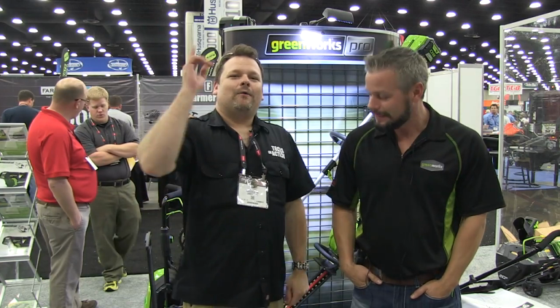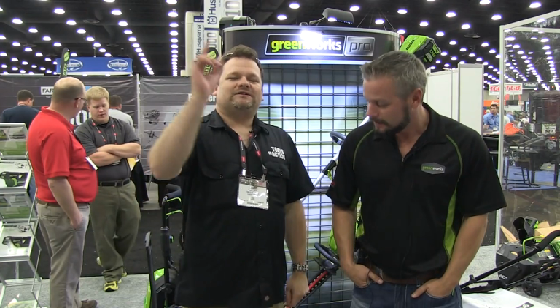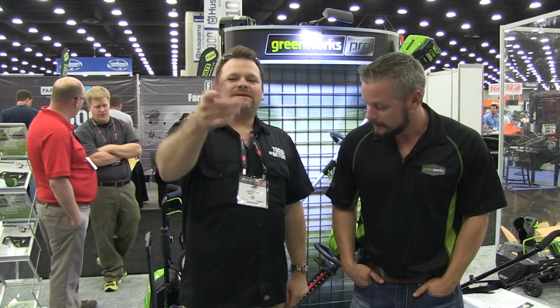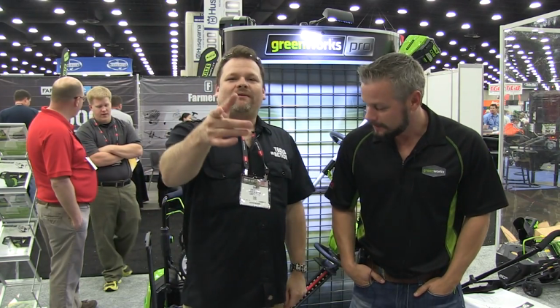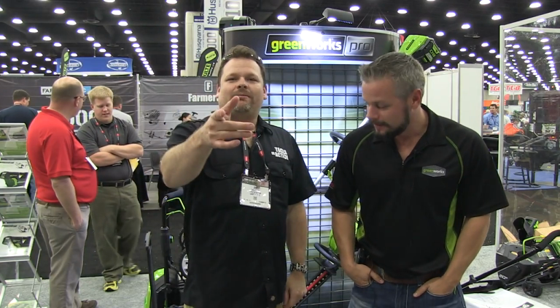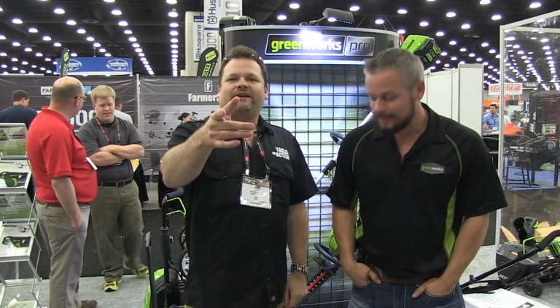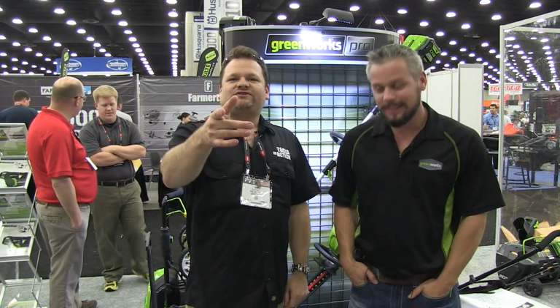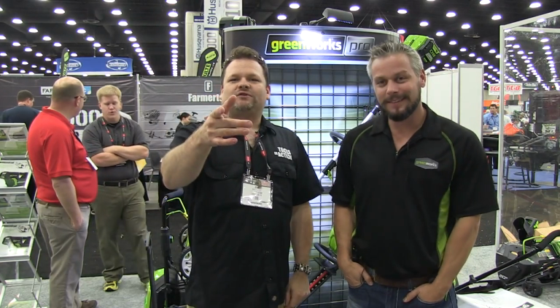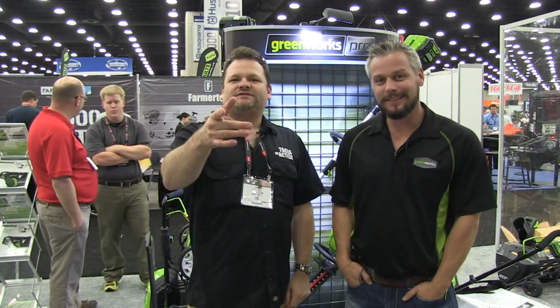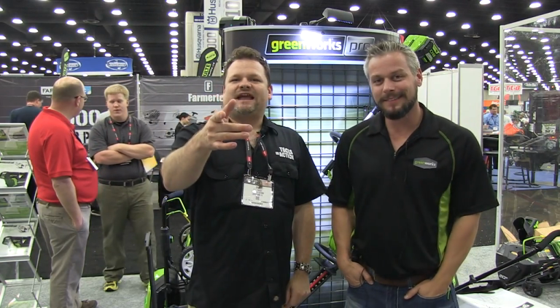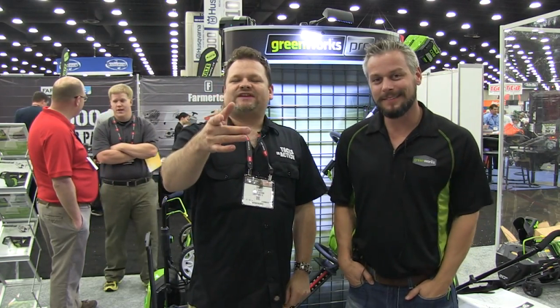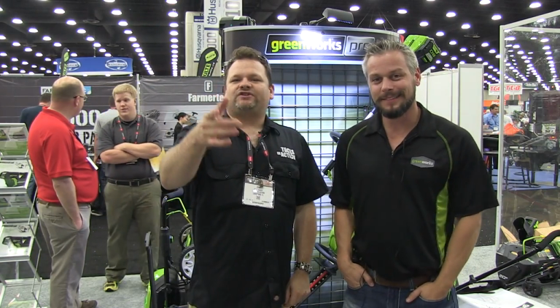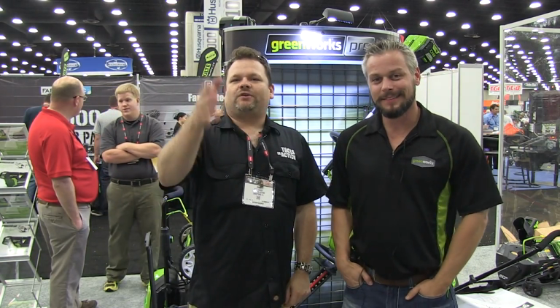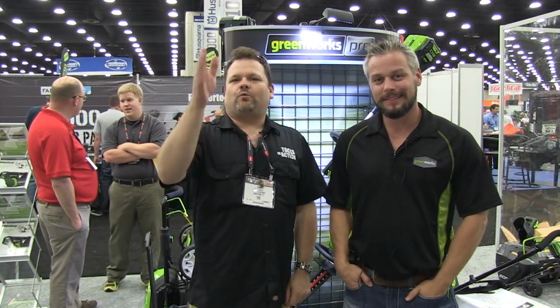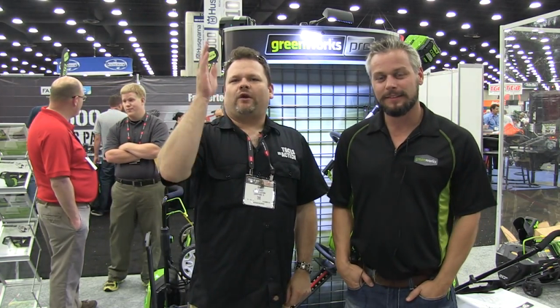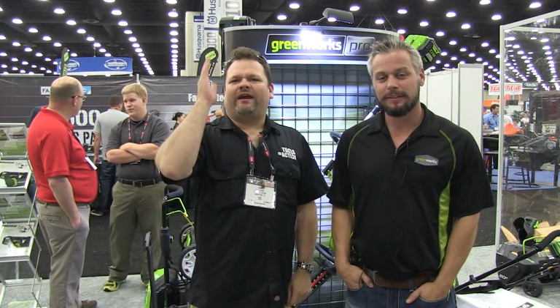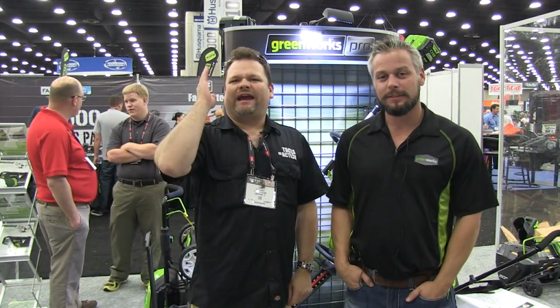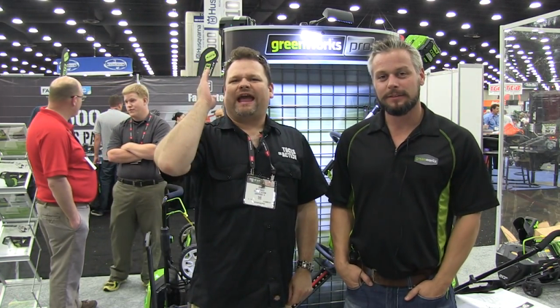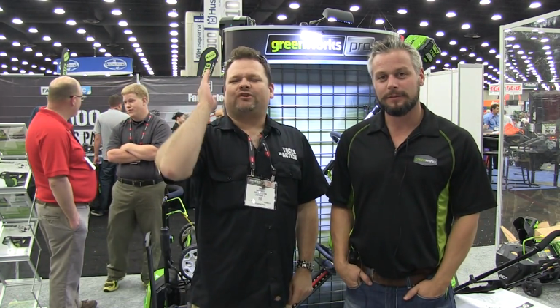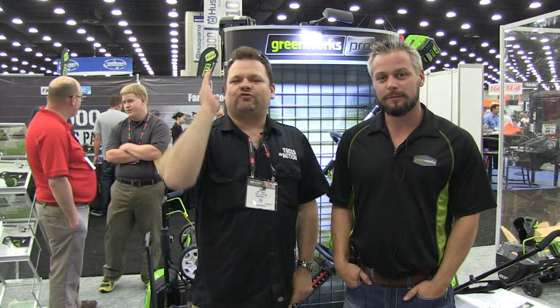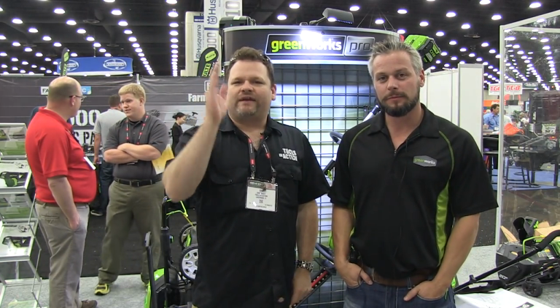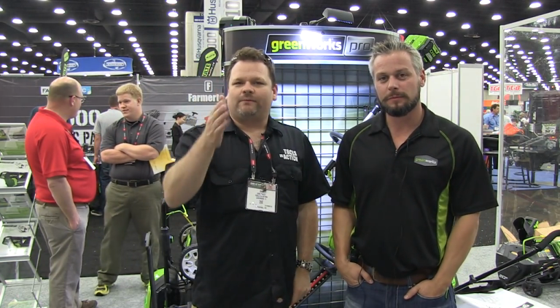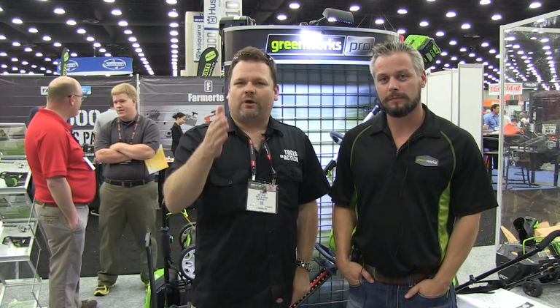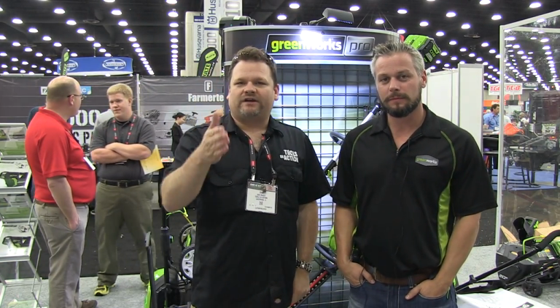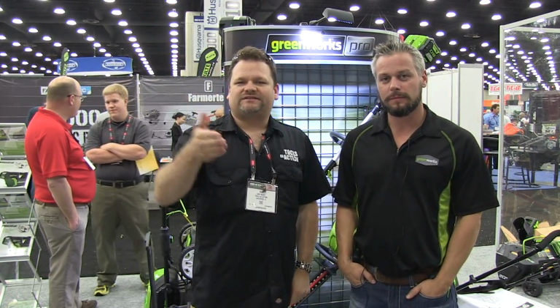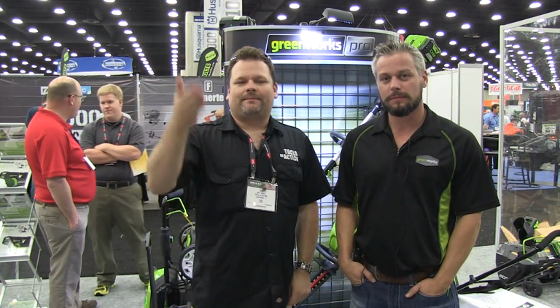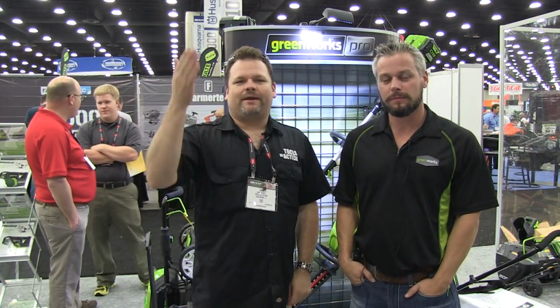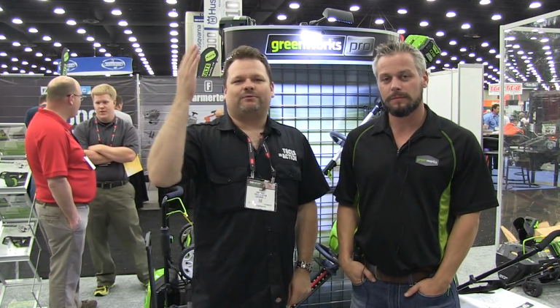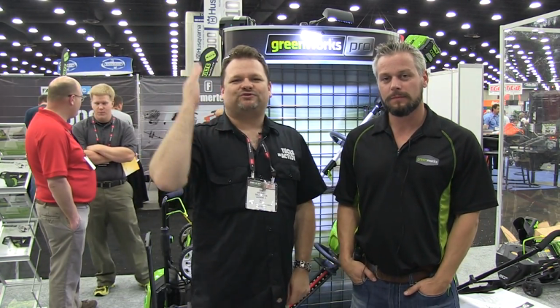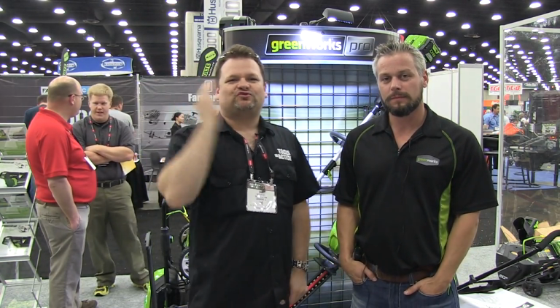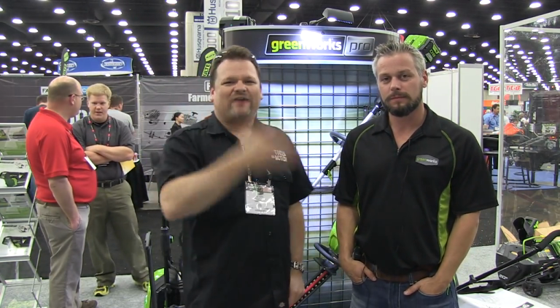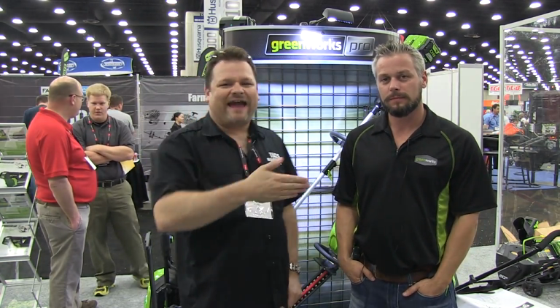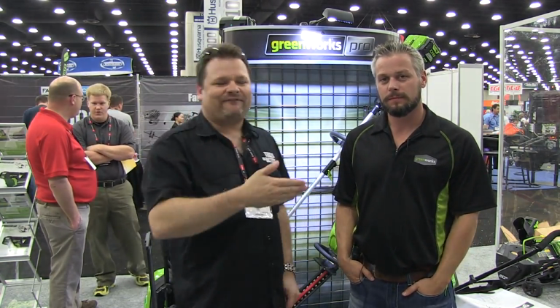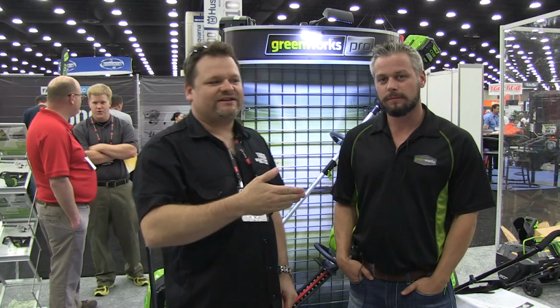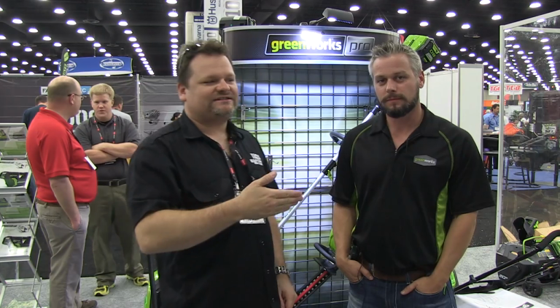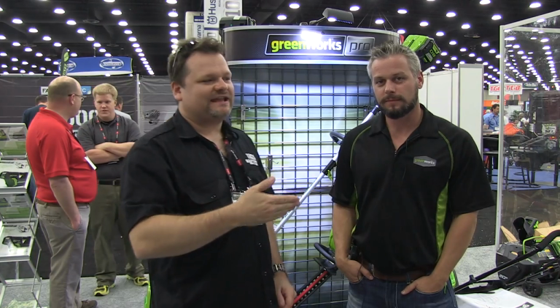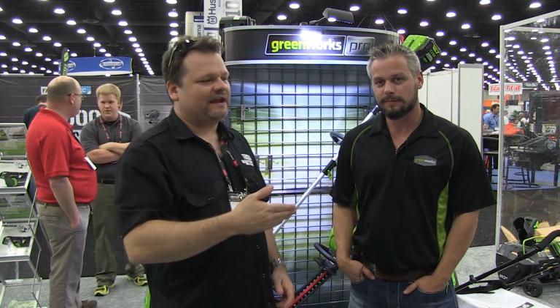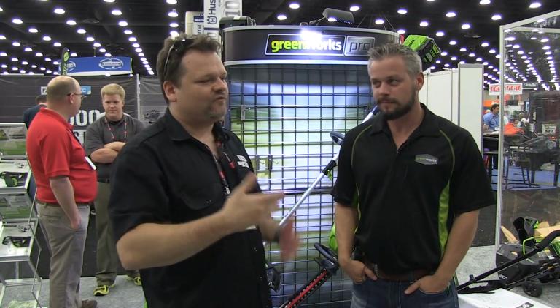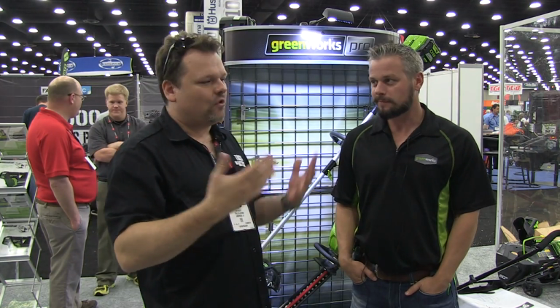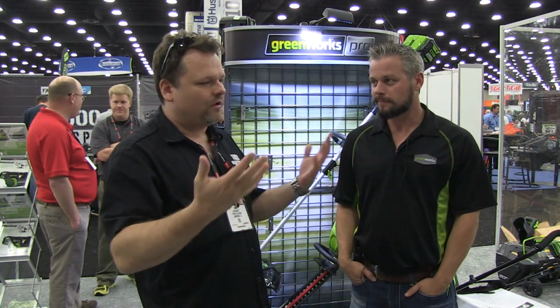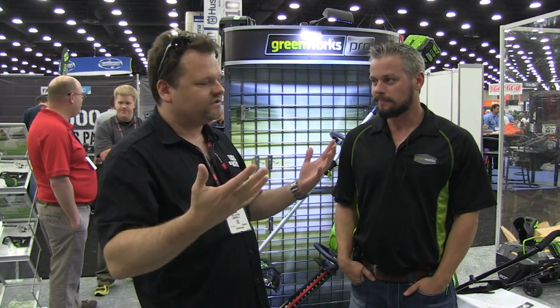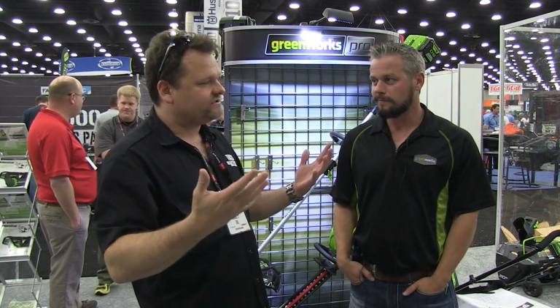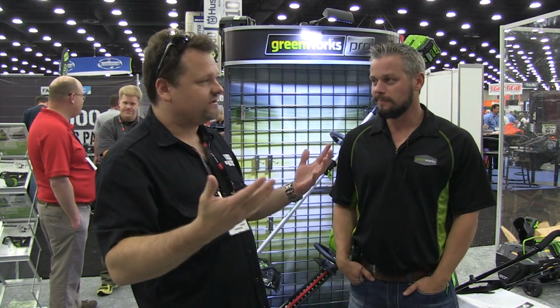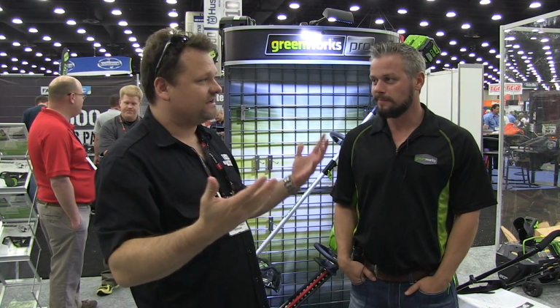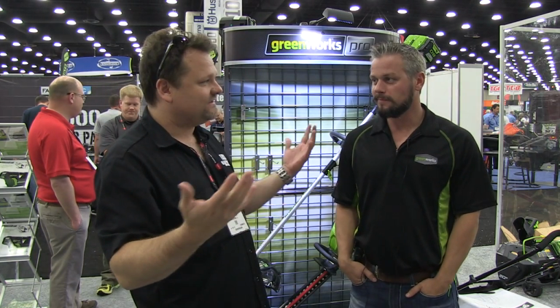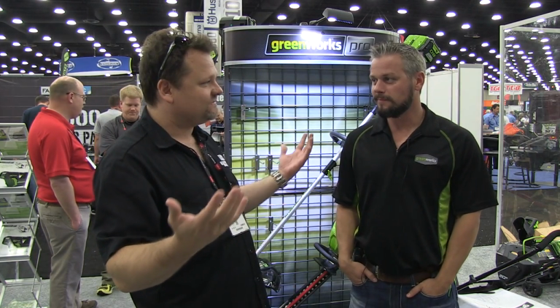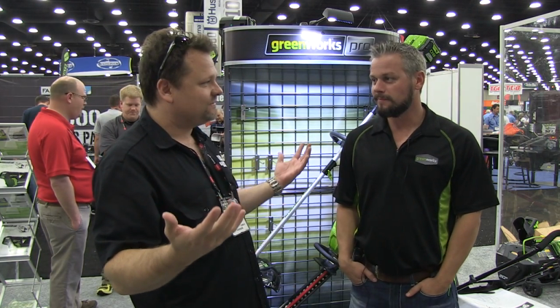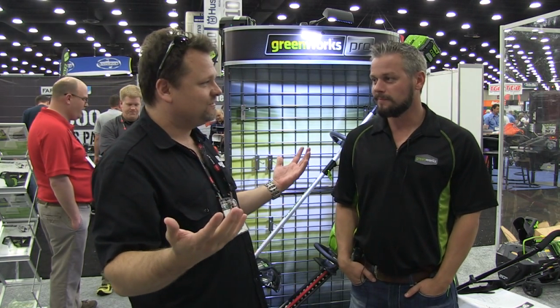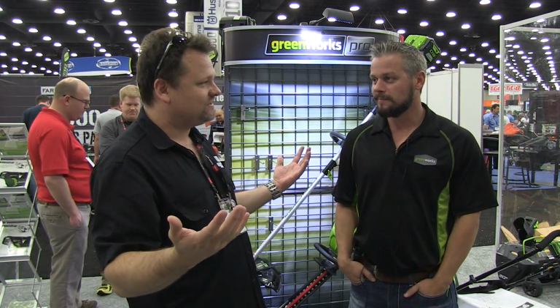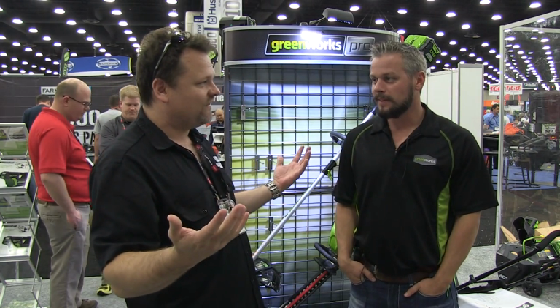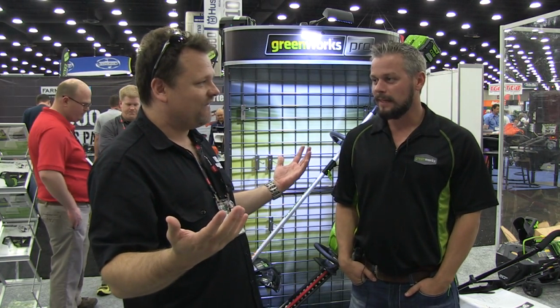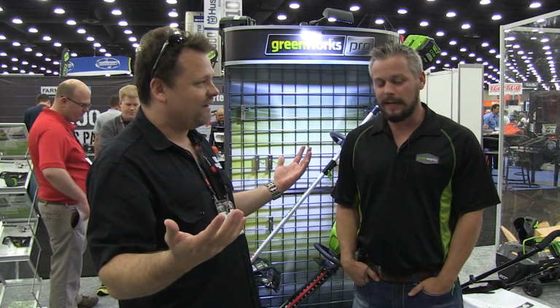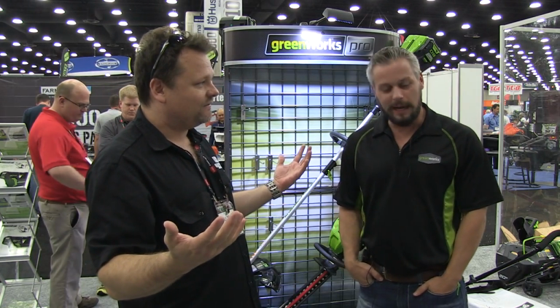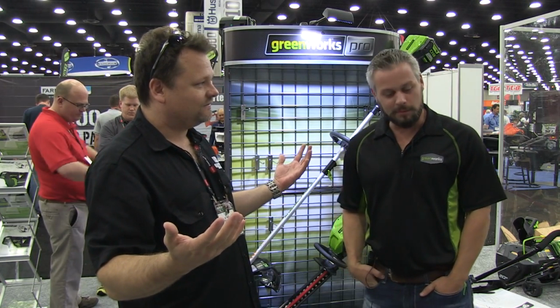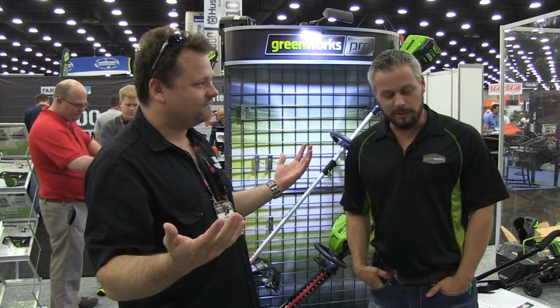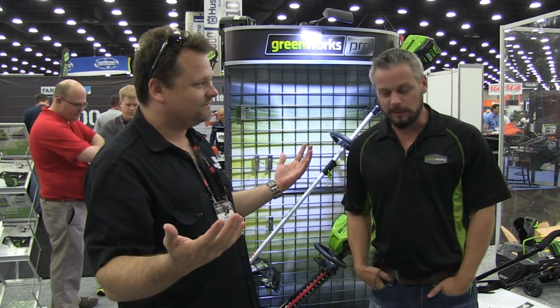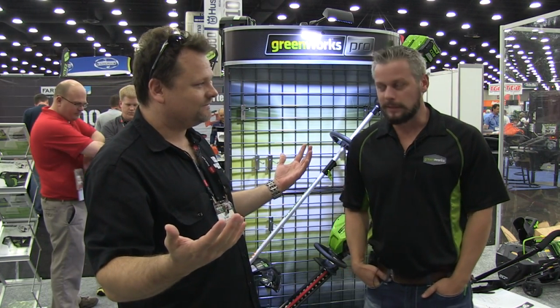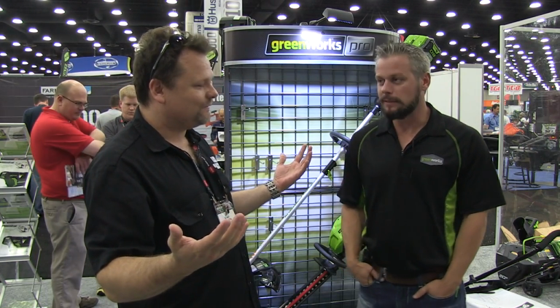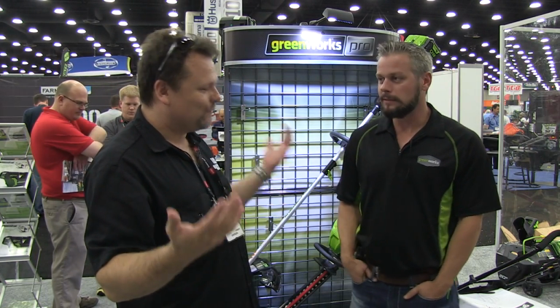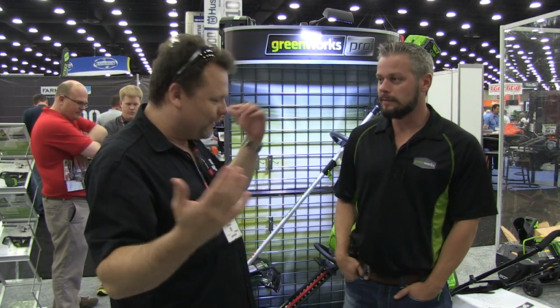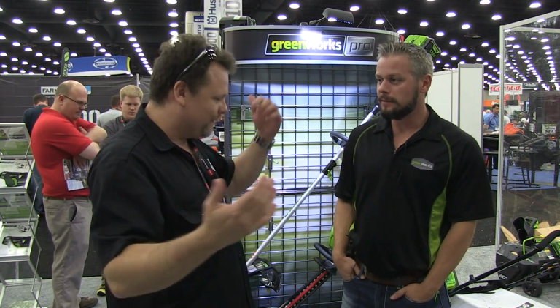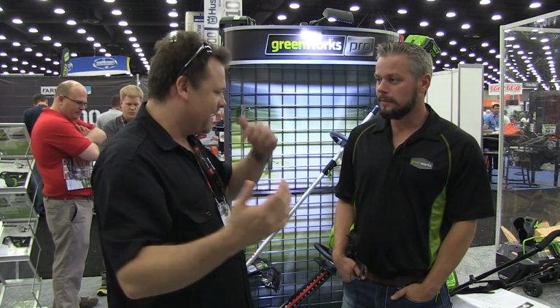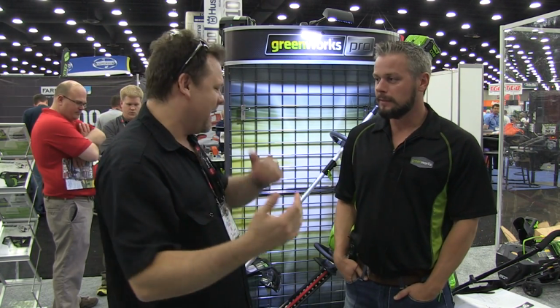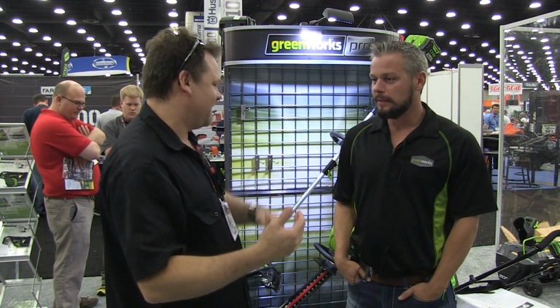What's up everybody, Tools in Action. We're here at Greenworks, I'm here with Travis, and you guys have some new stuff out. Absolutely. What do we got?